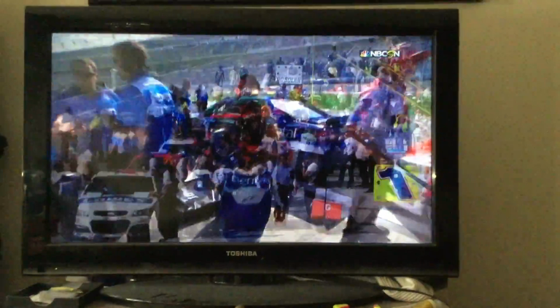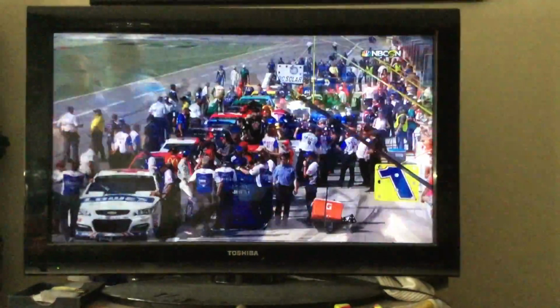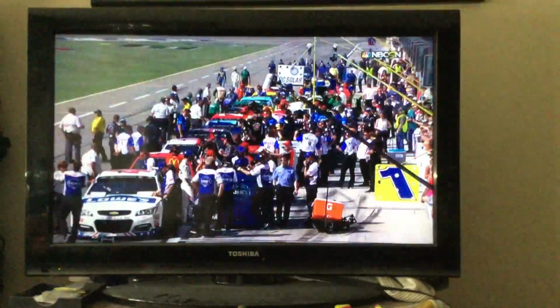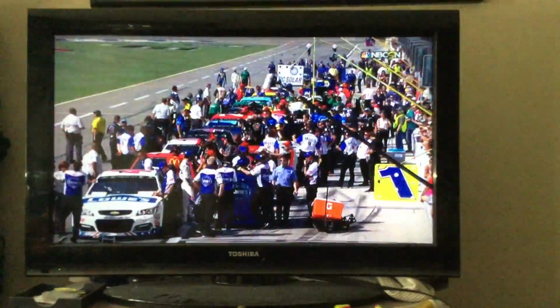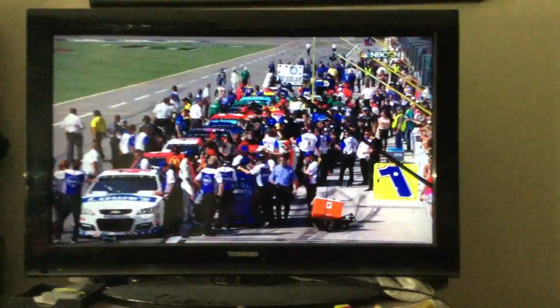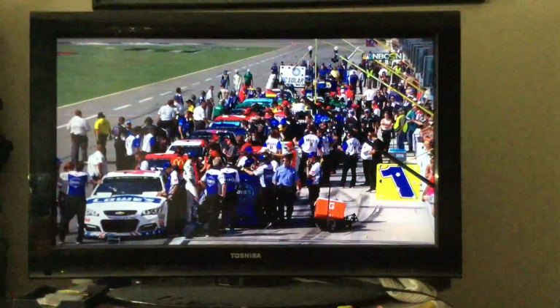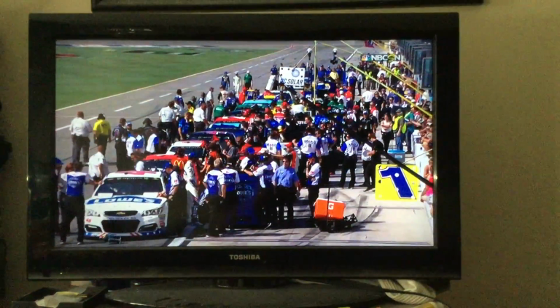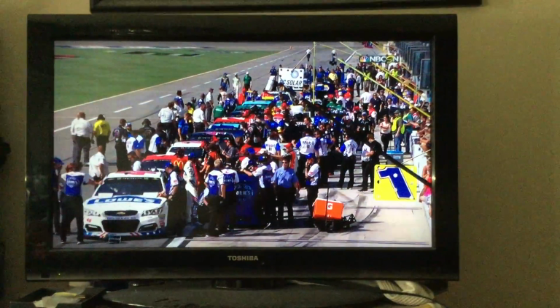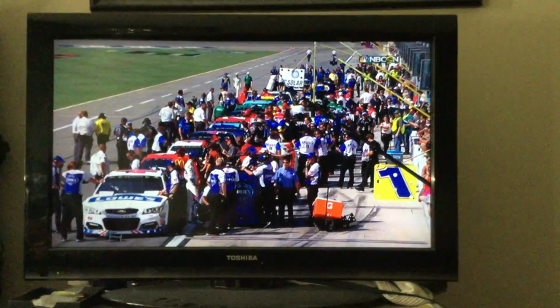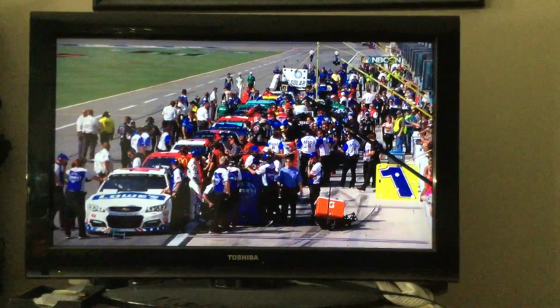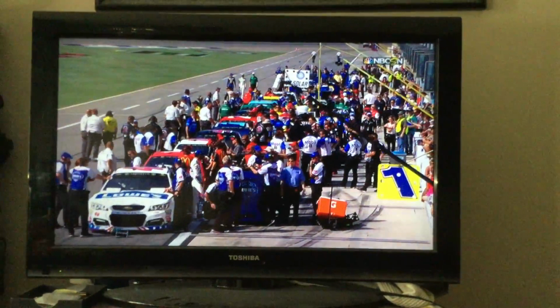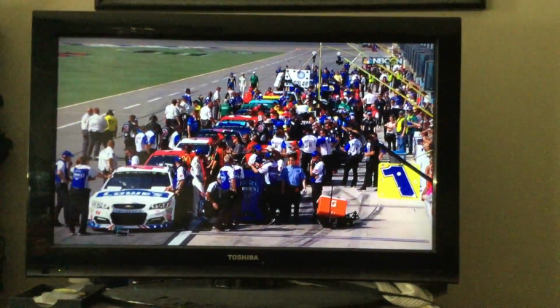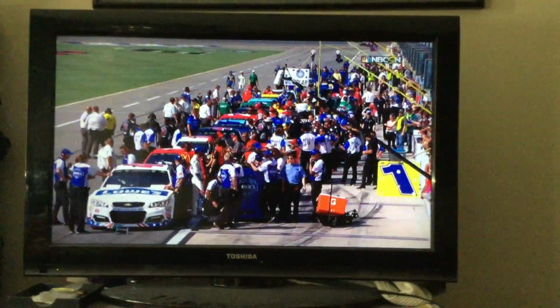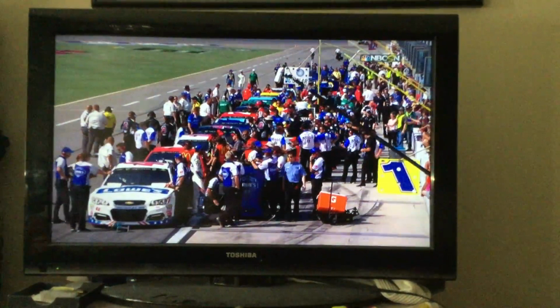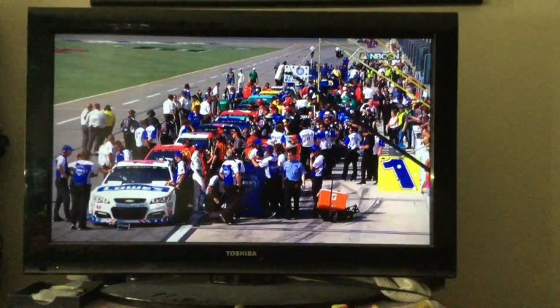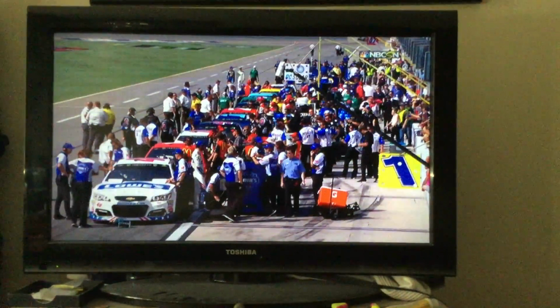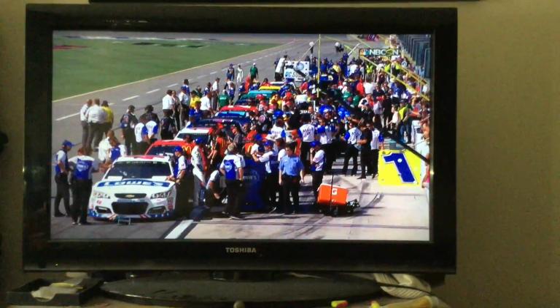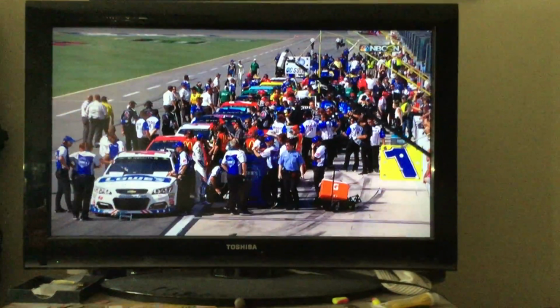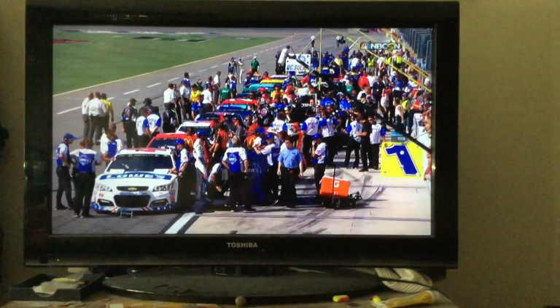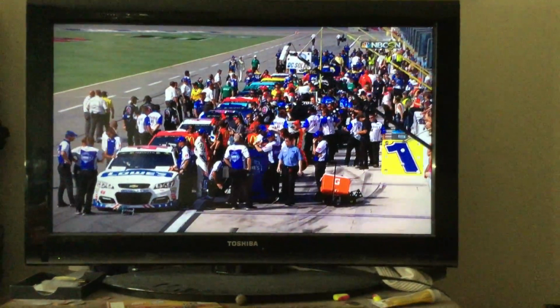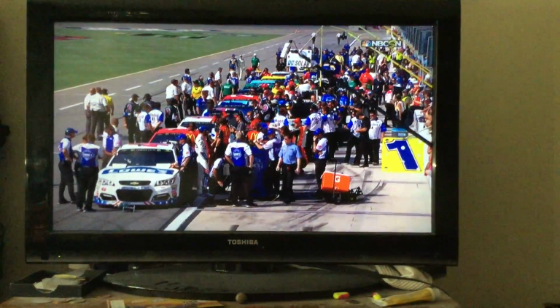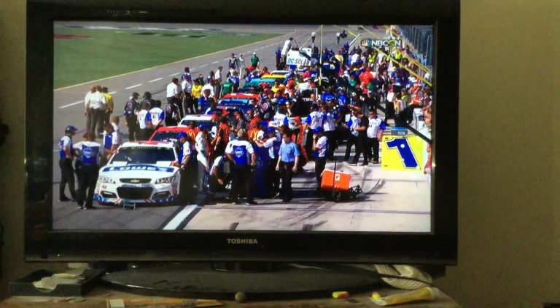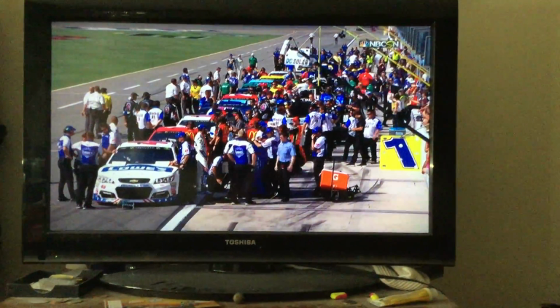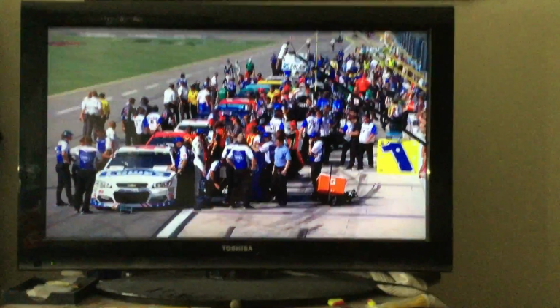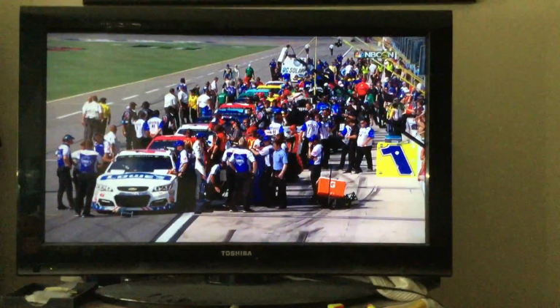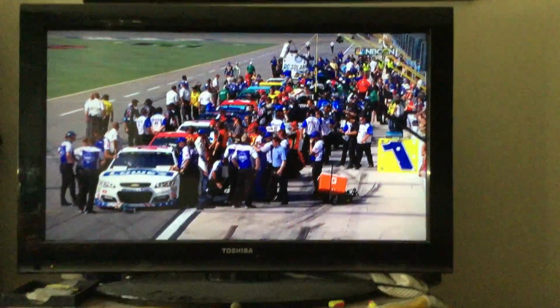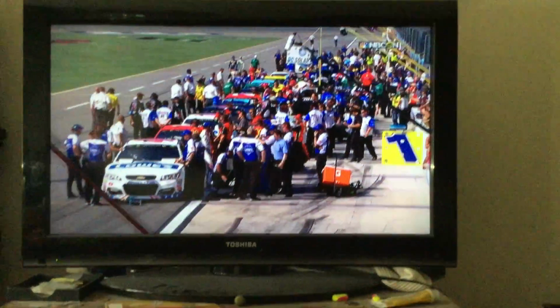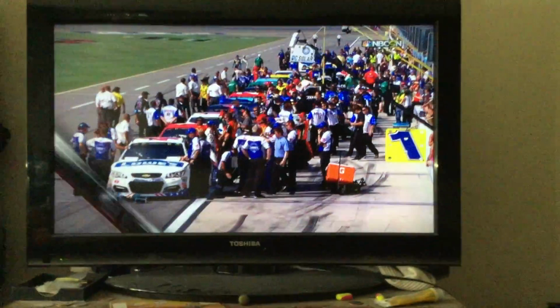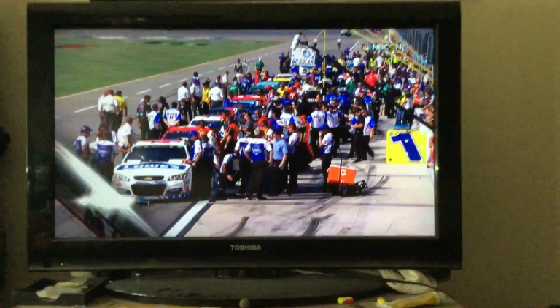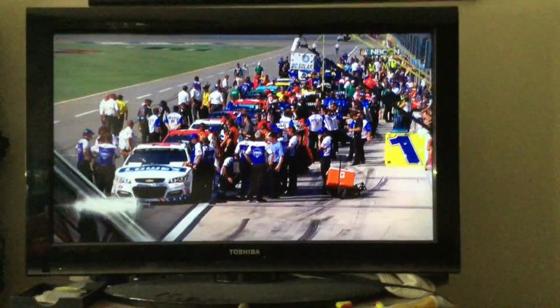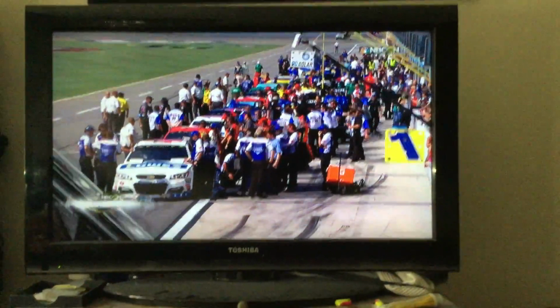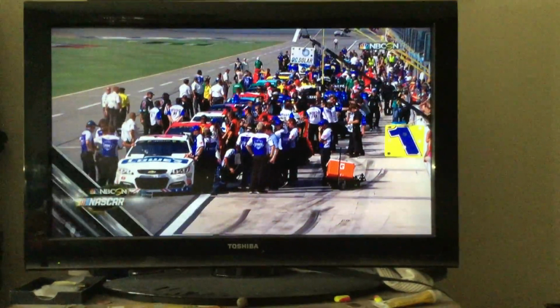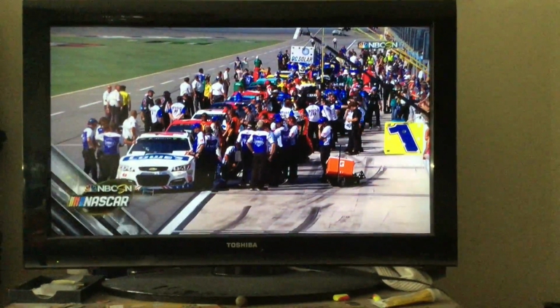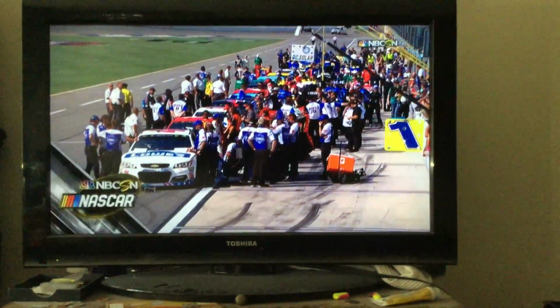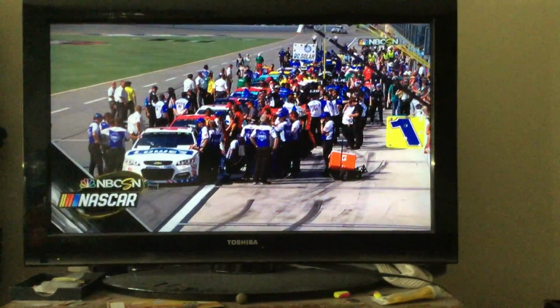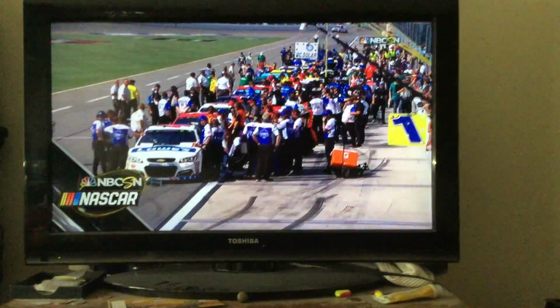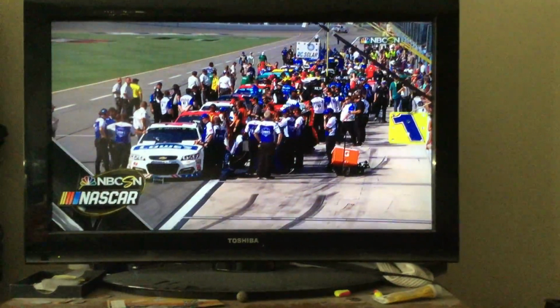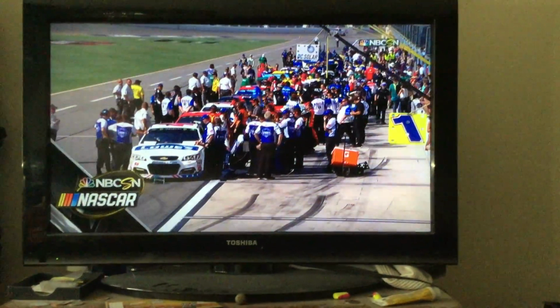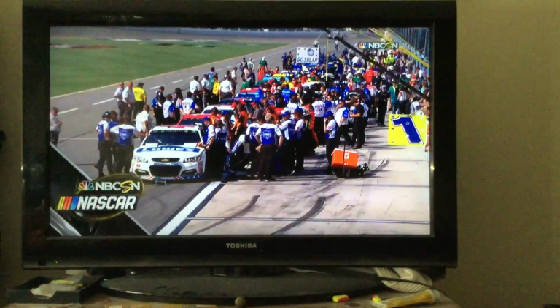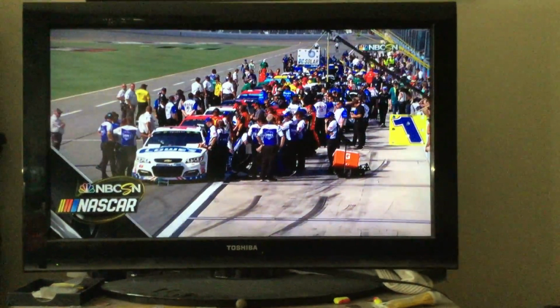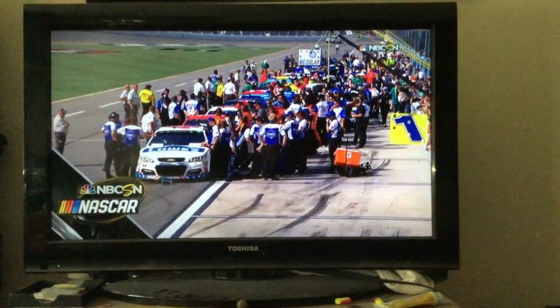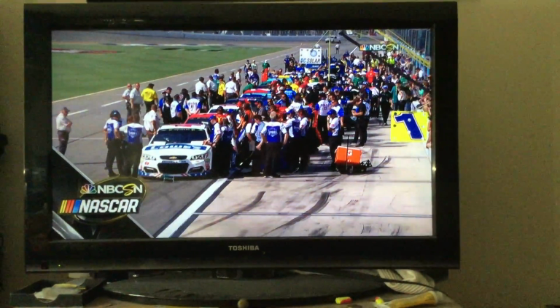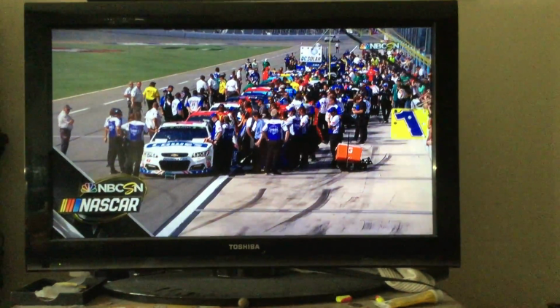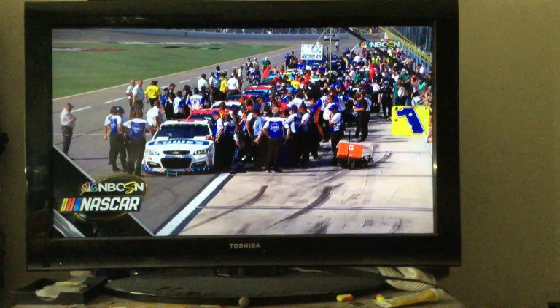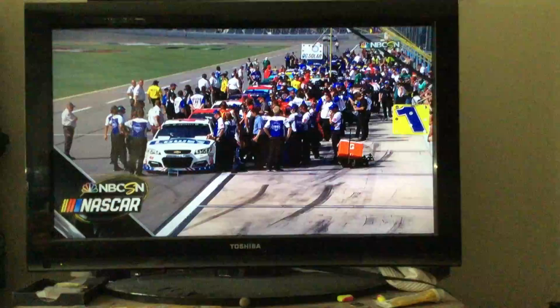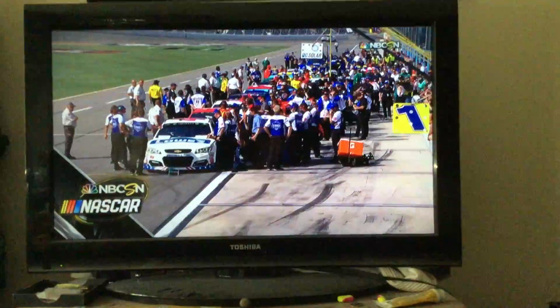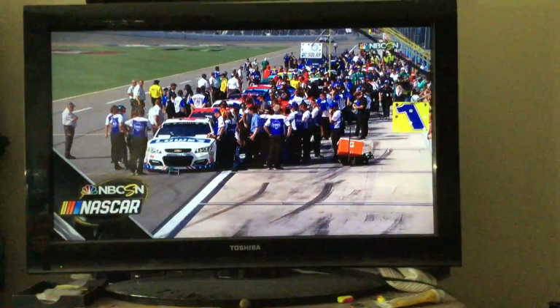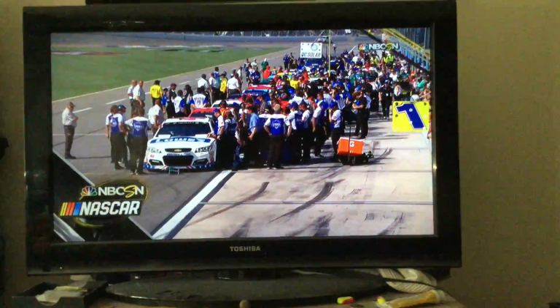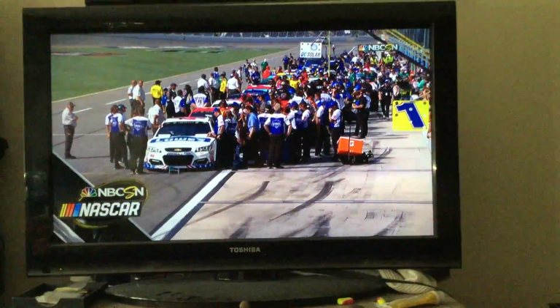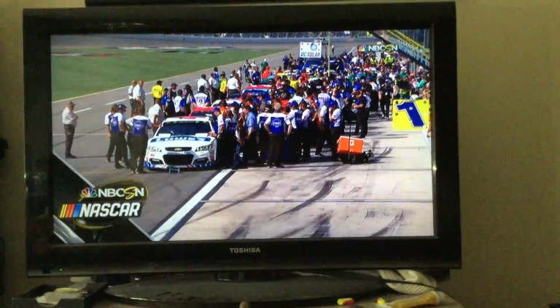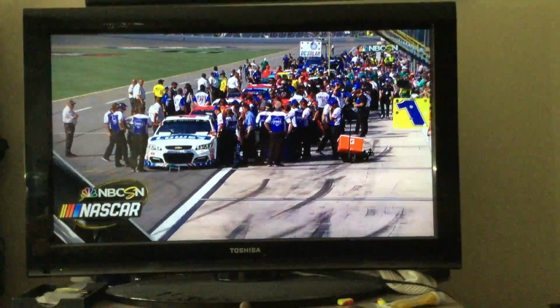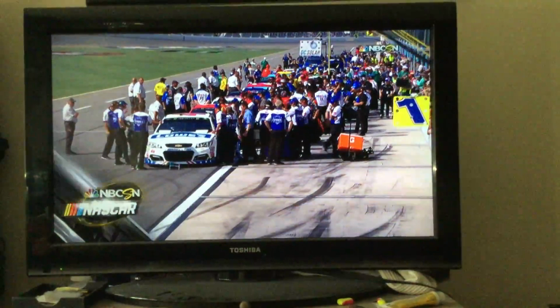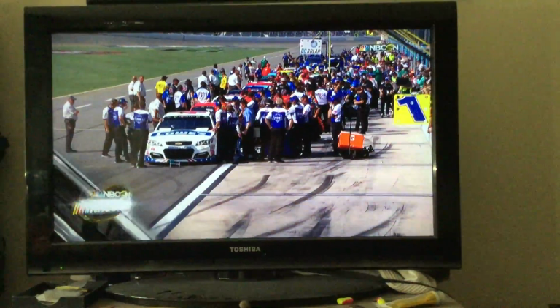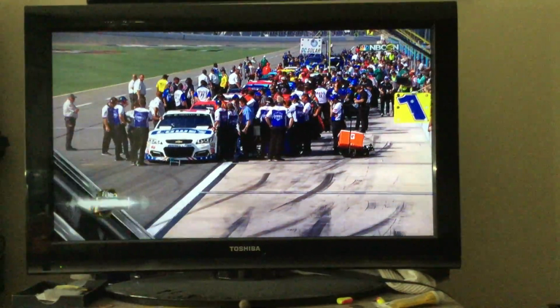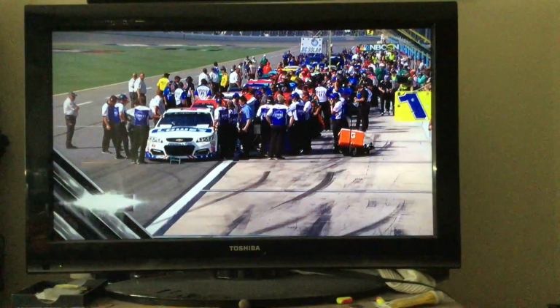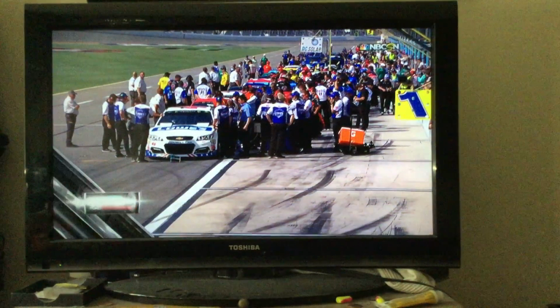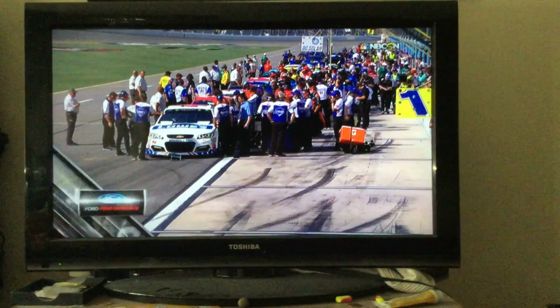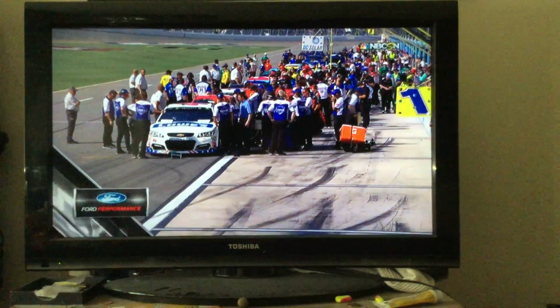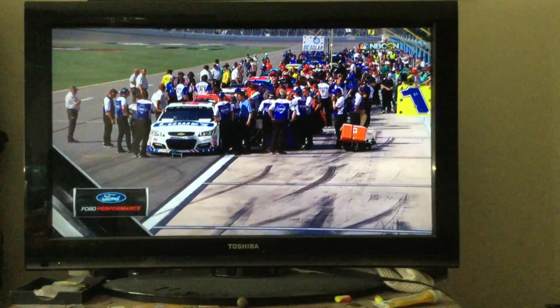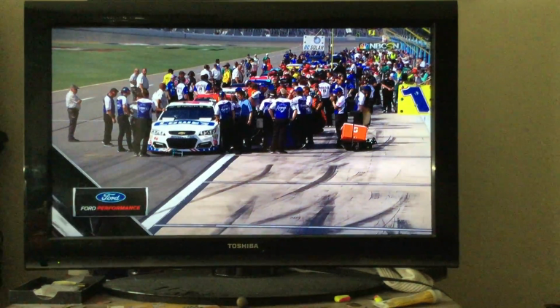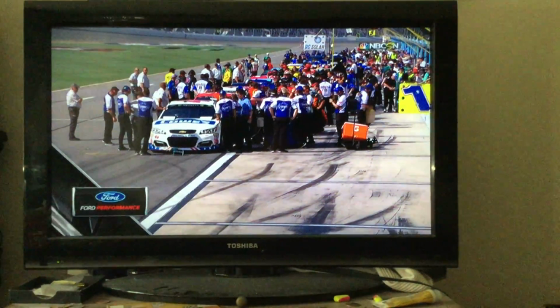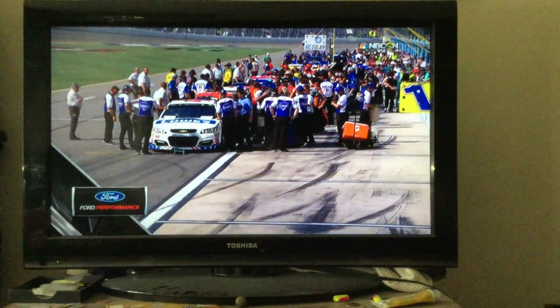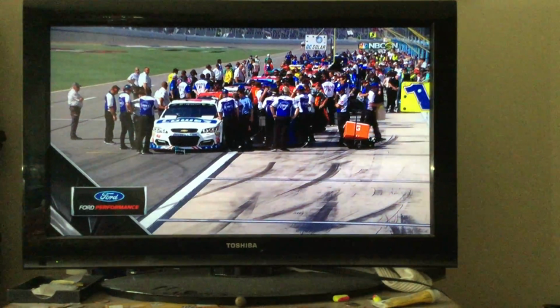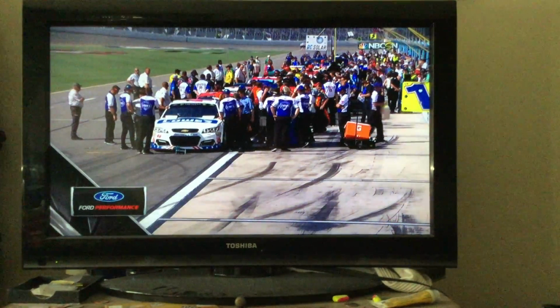Round two is coming up next for Daytona. Earnhardt Jr. and Chase Elliott were the fastest in round one.